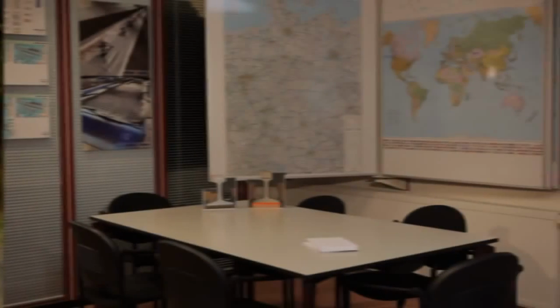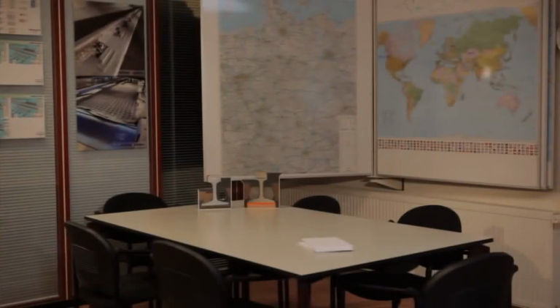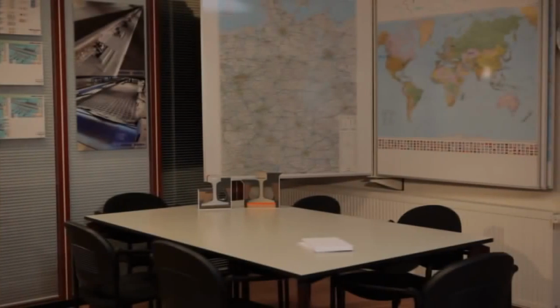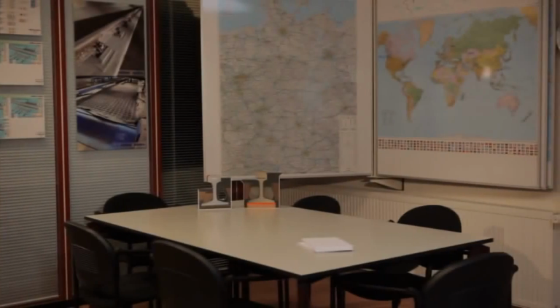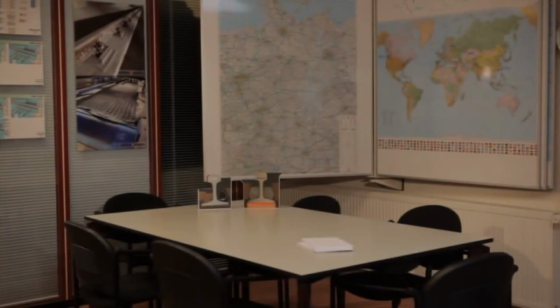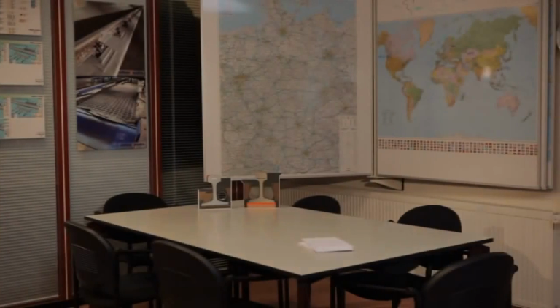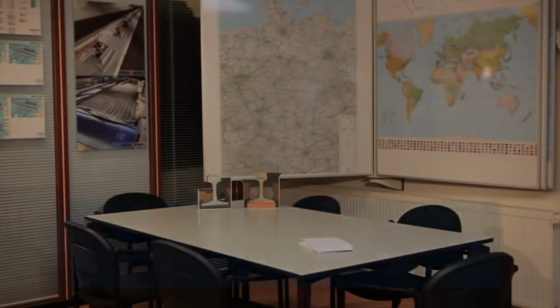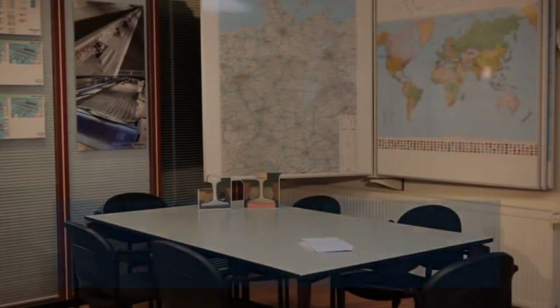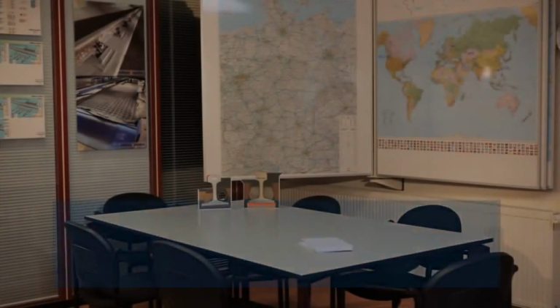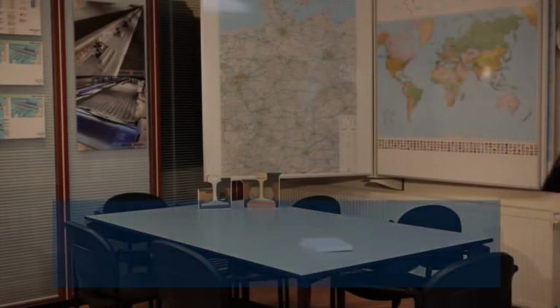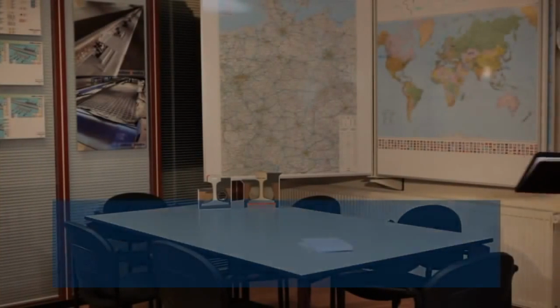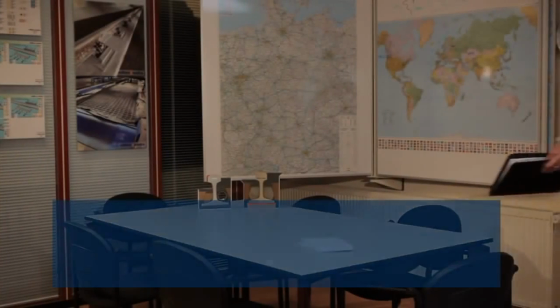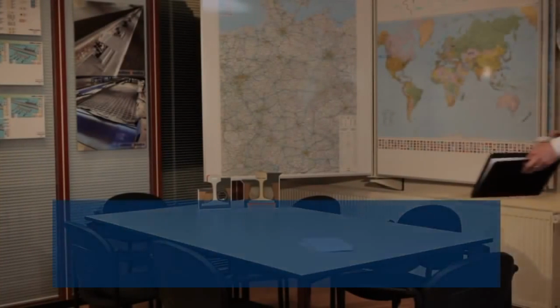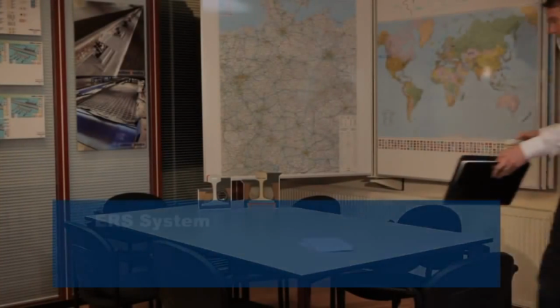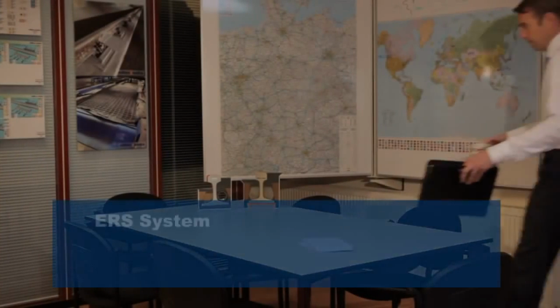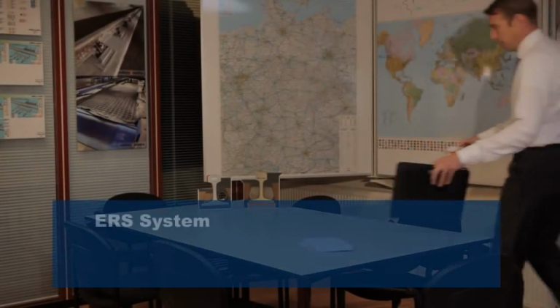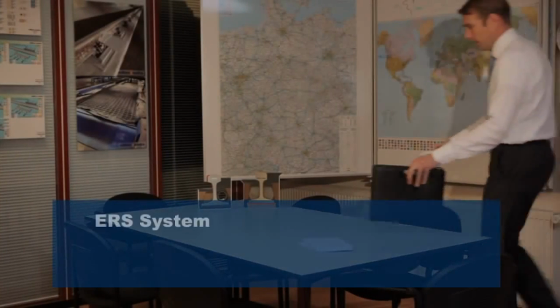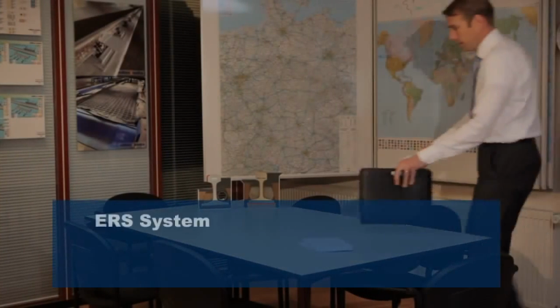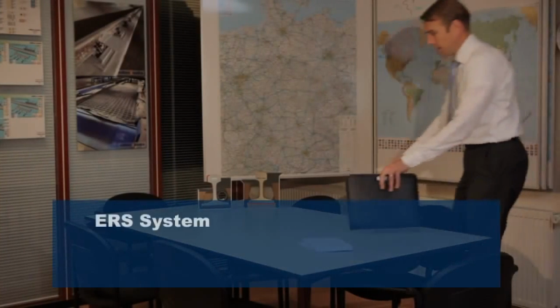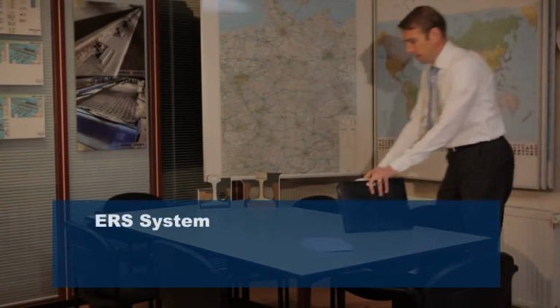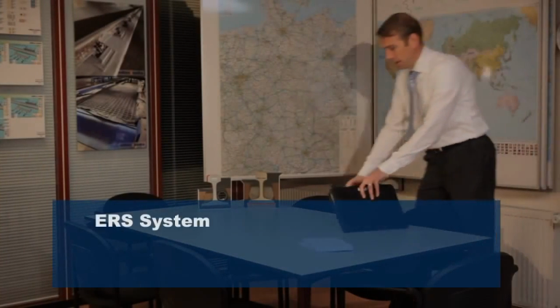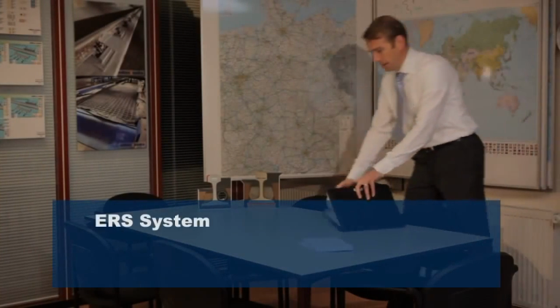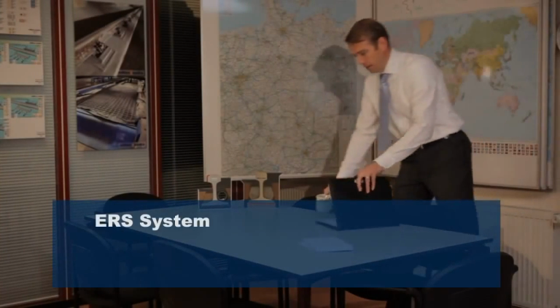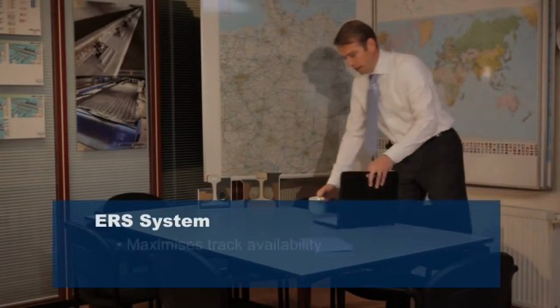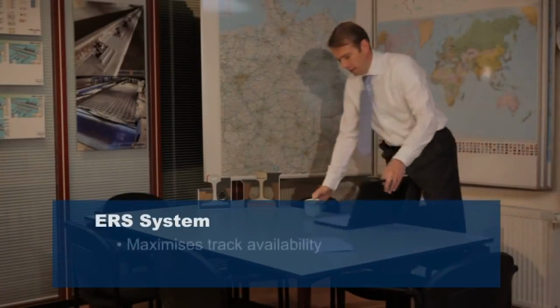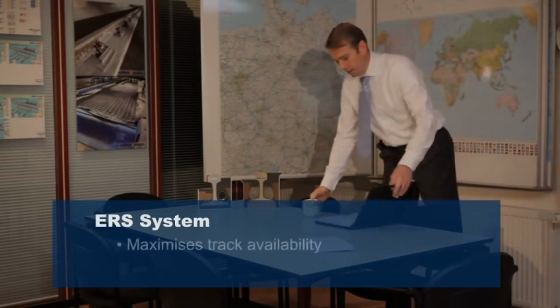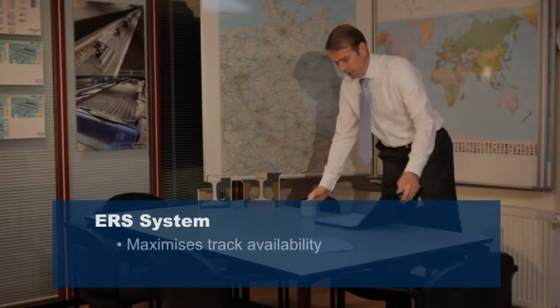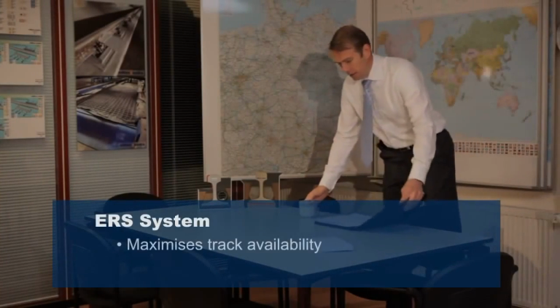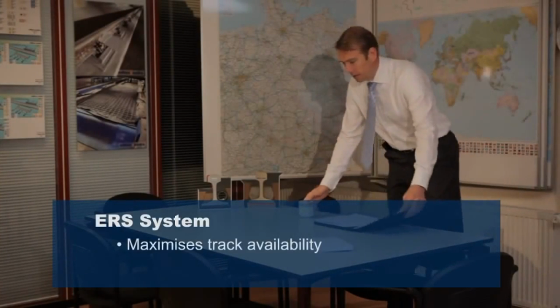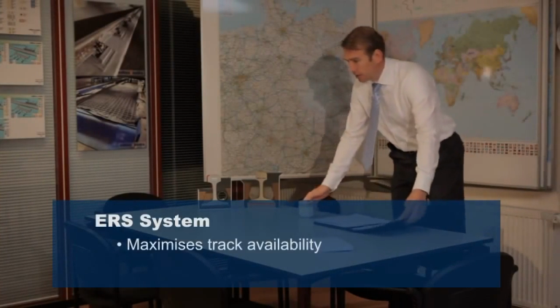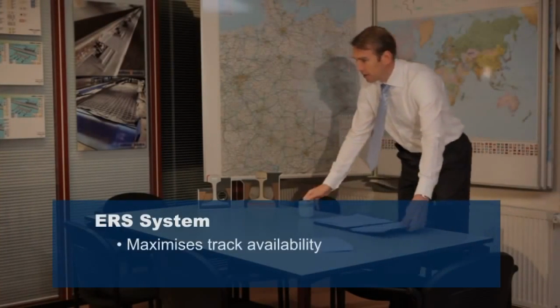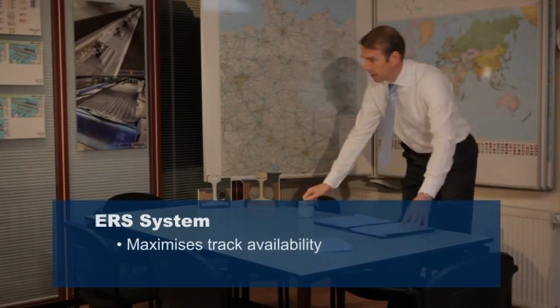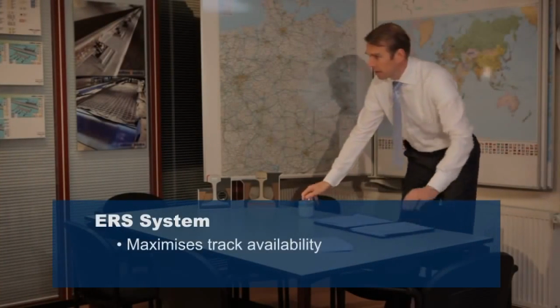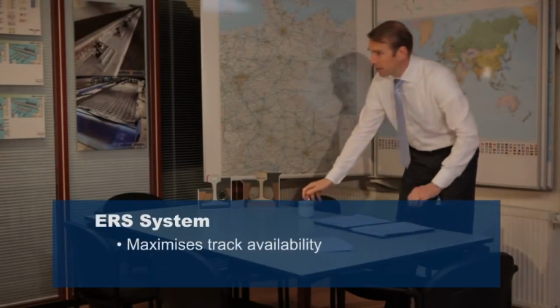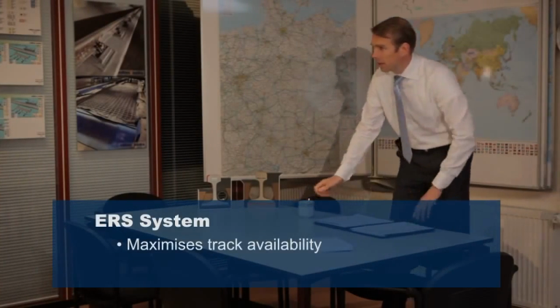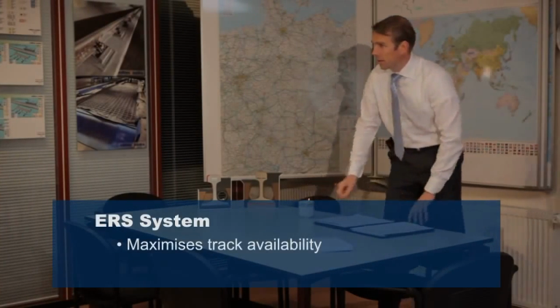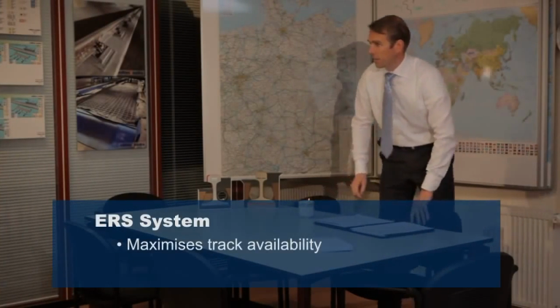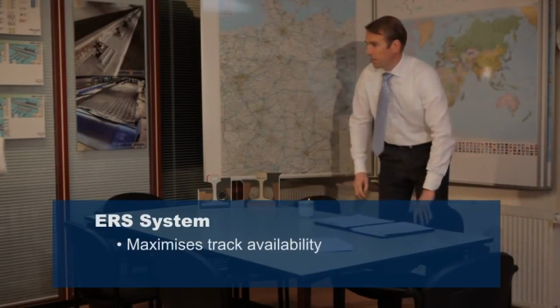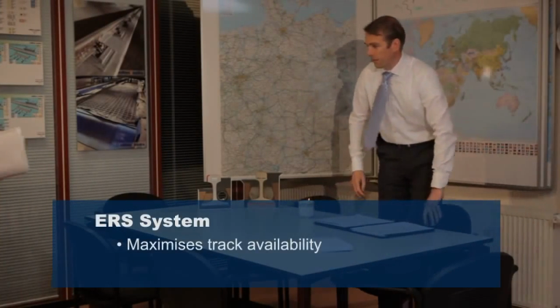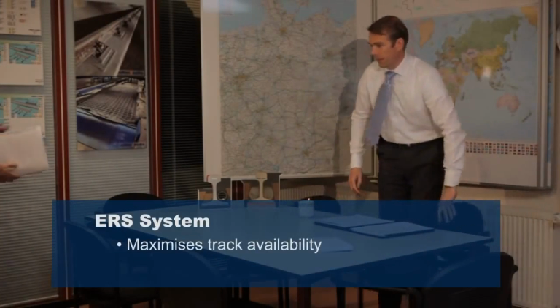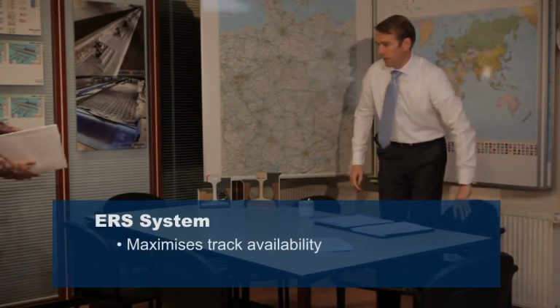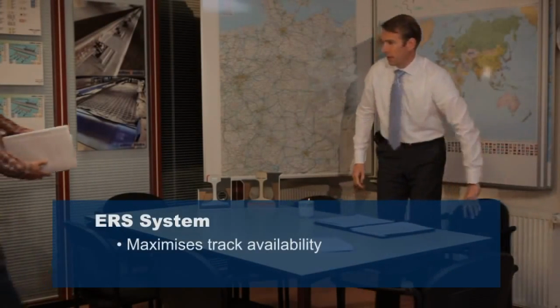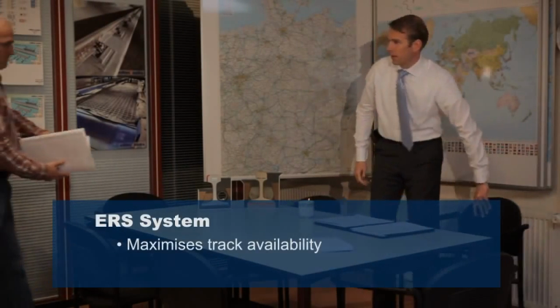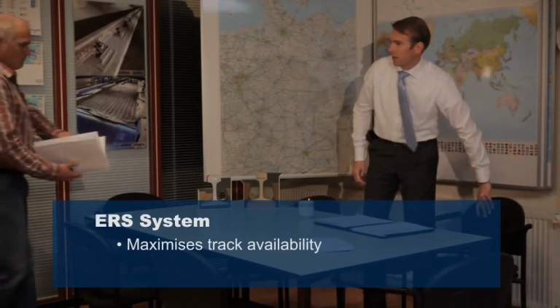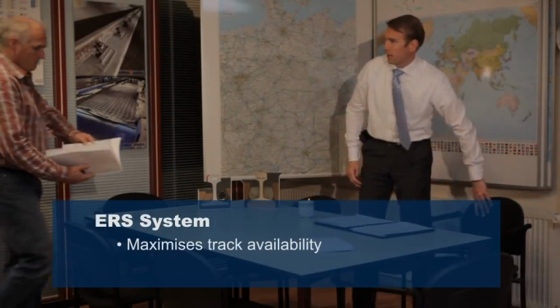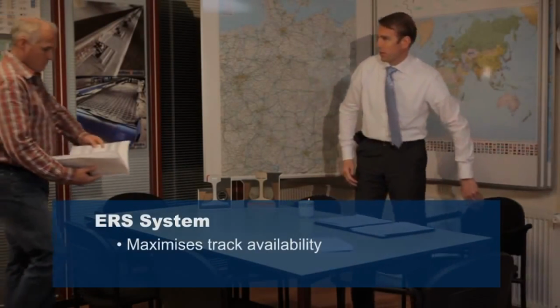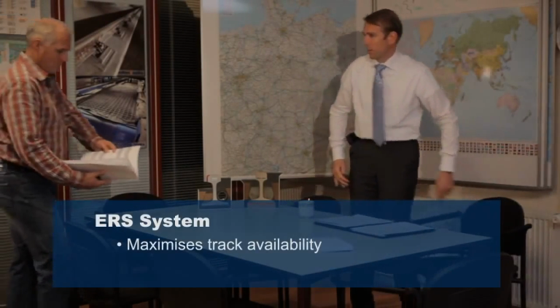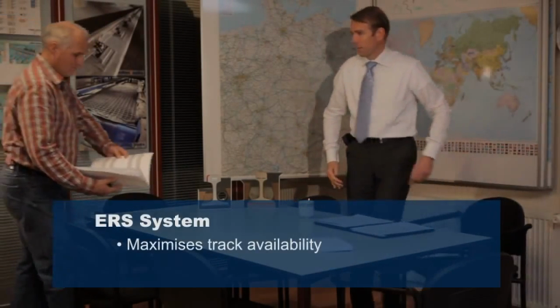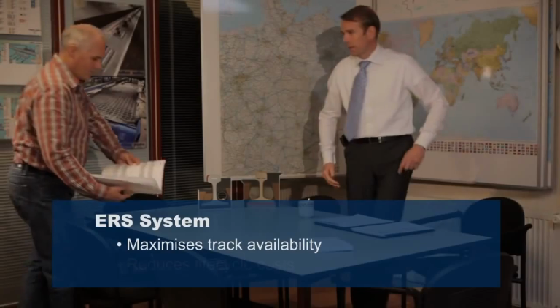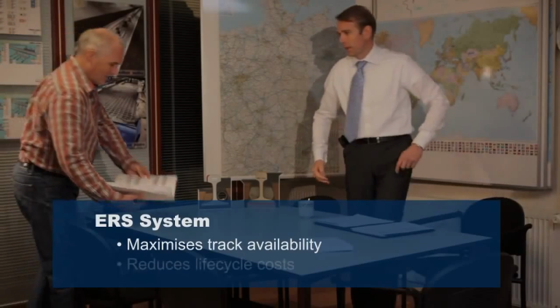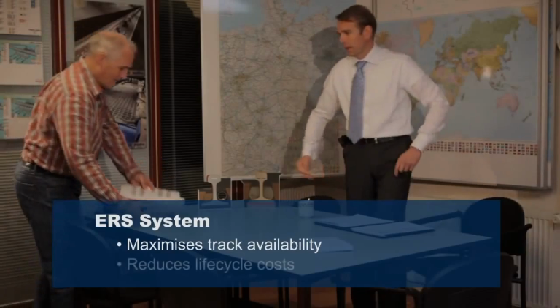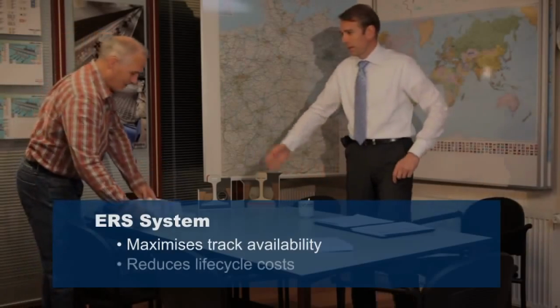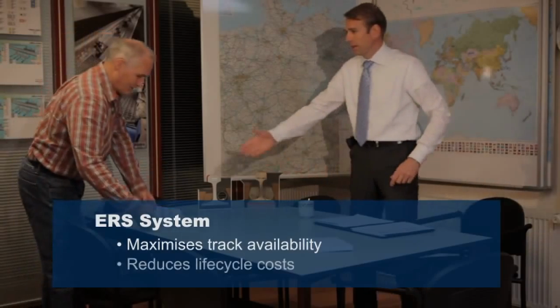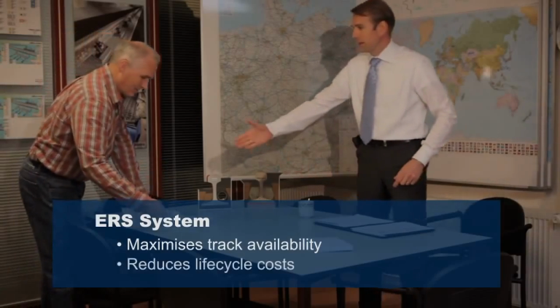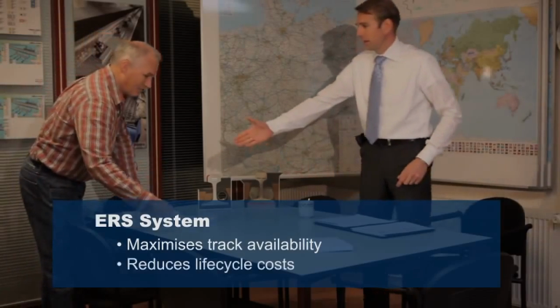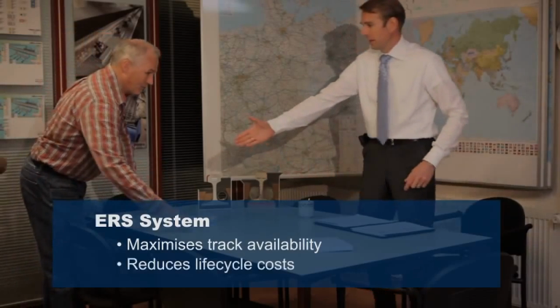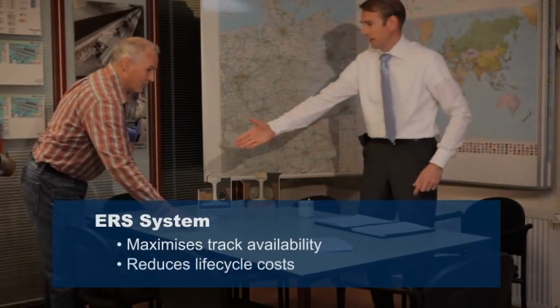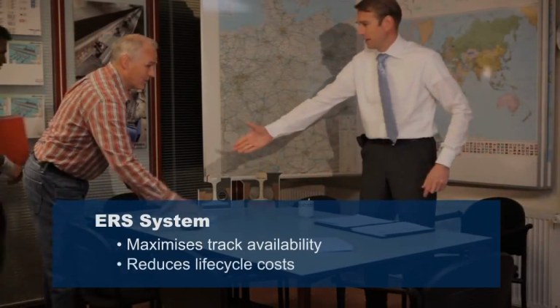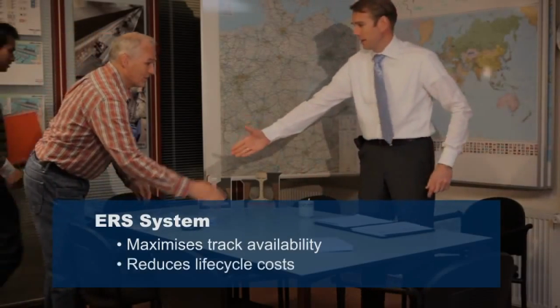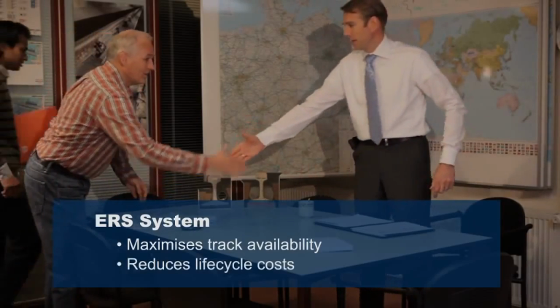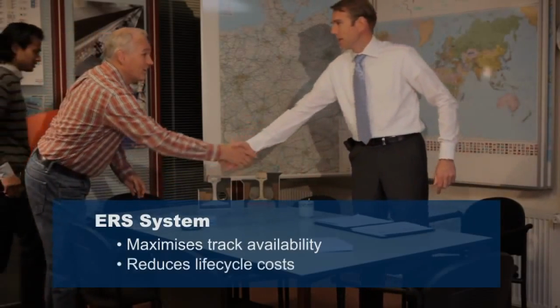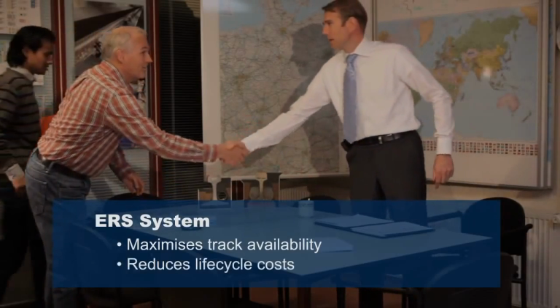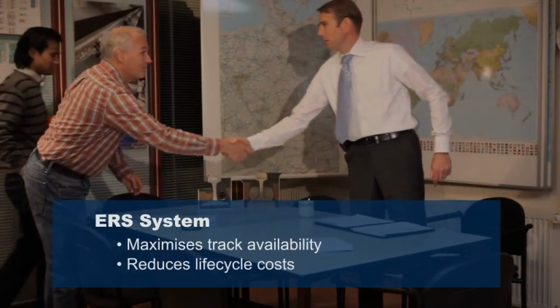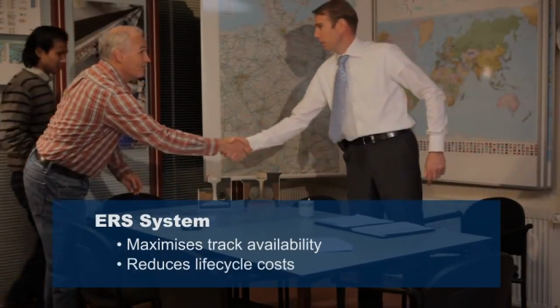Conclusively, using the ERS system maximizes track availability and reduces lifecycle costs.